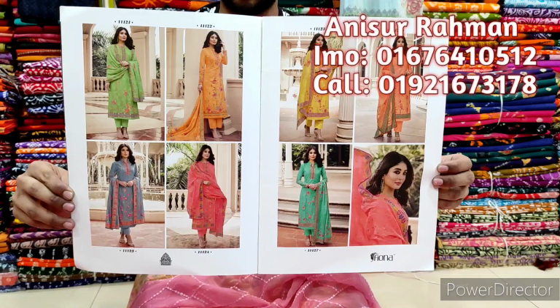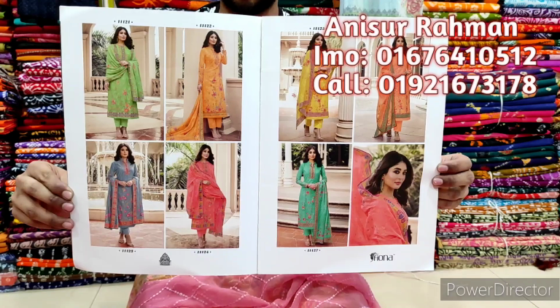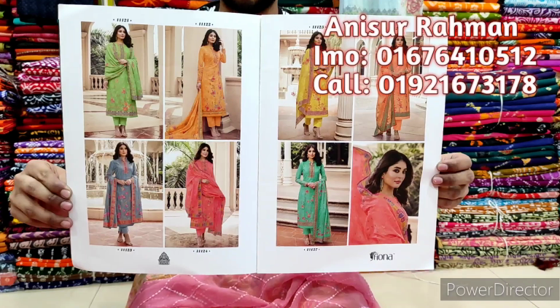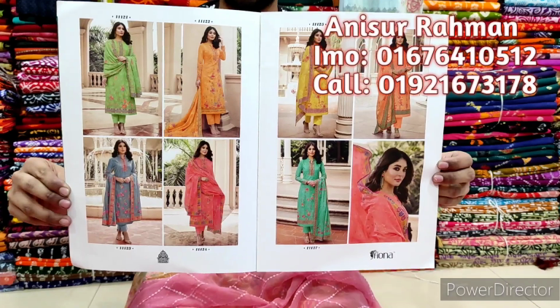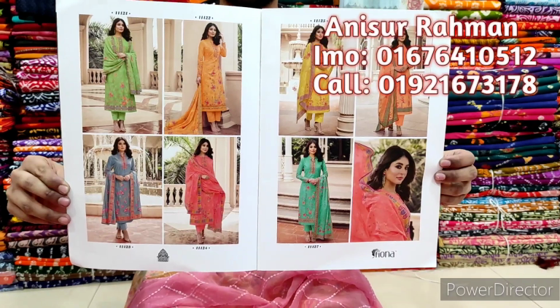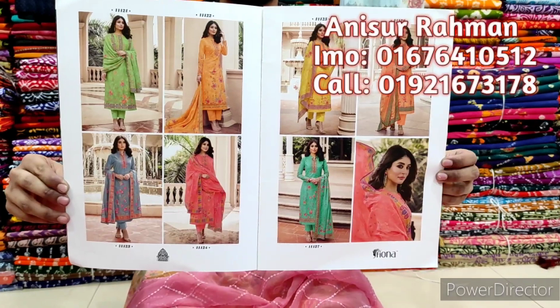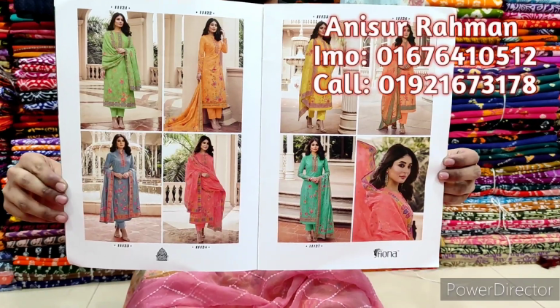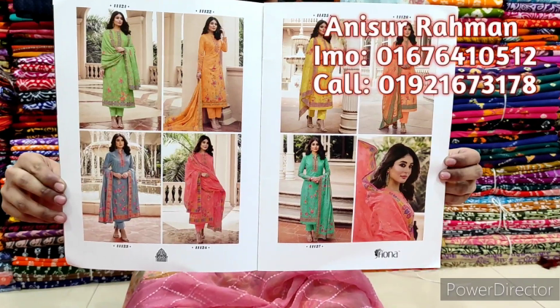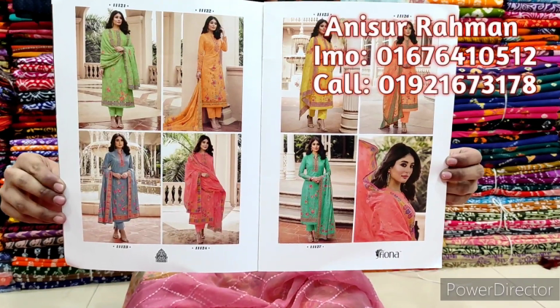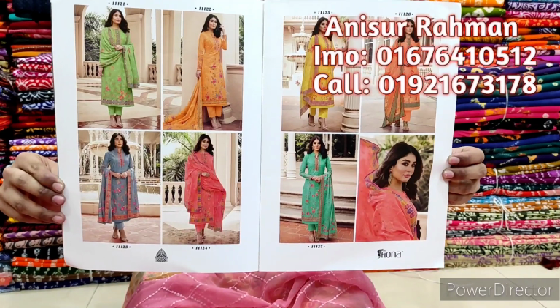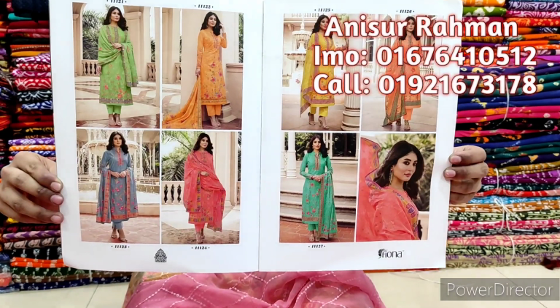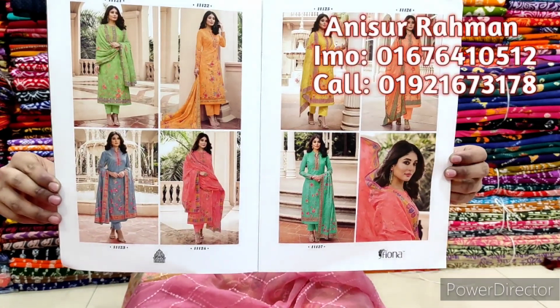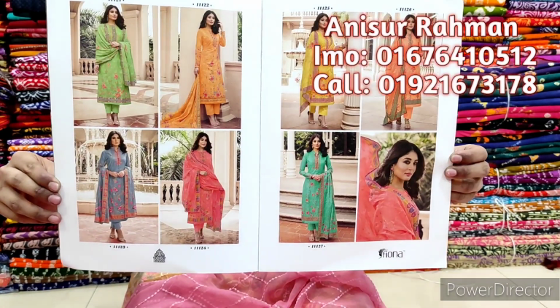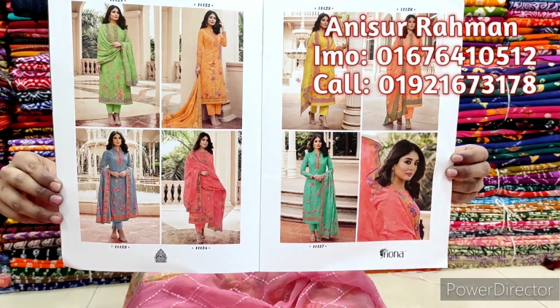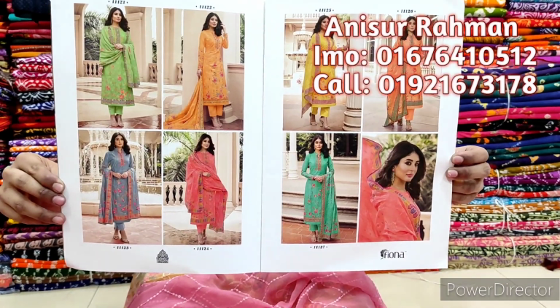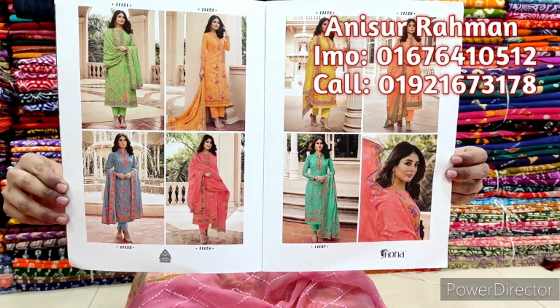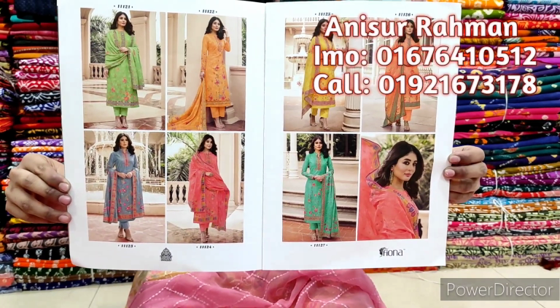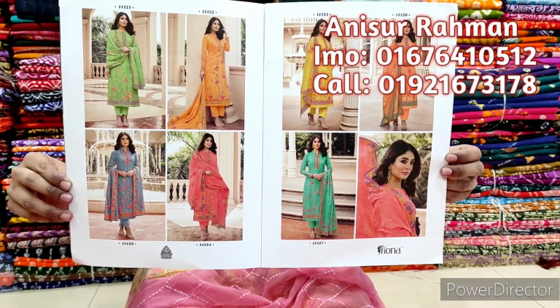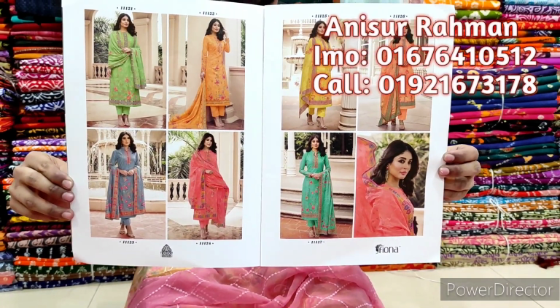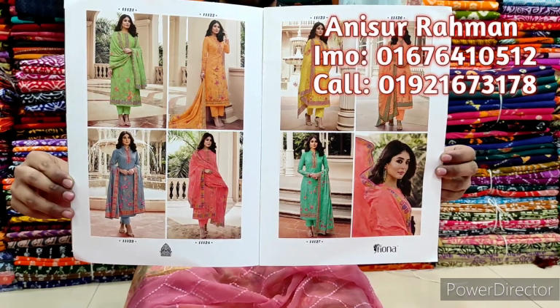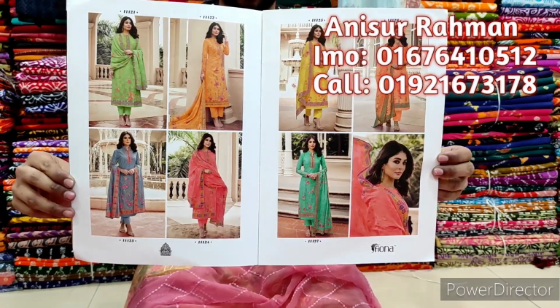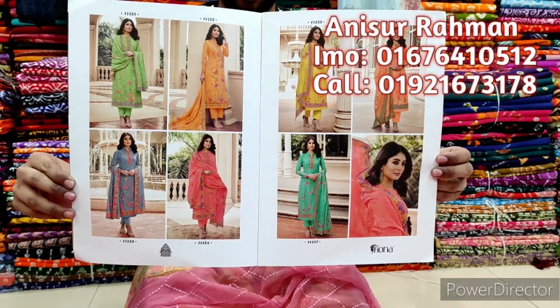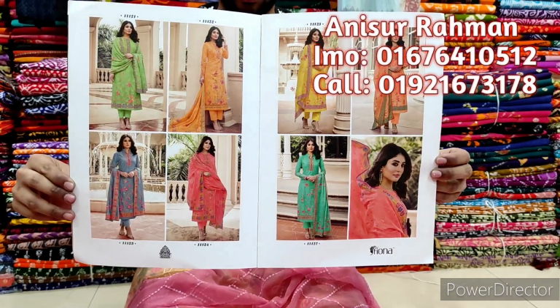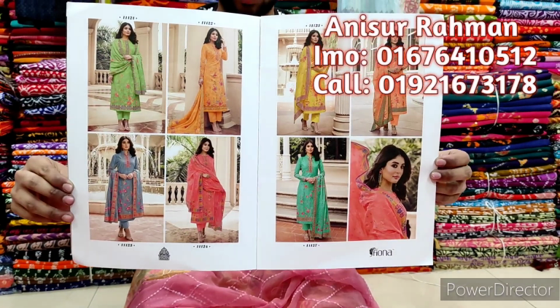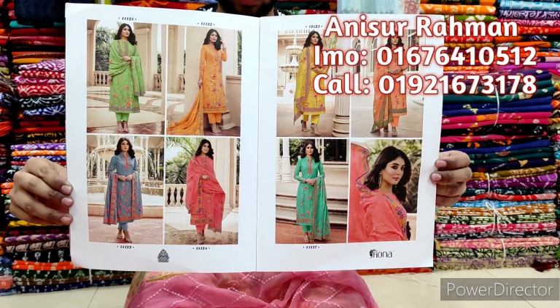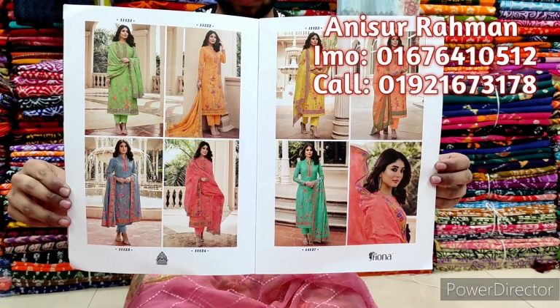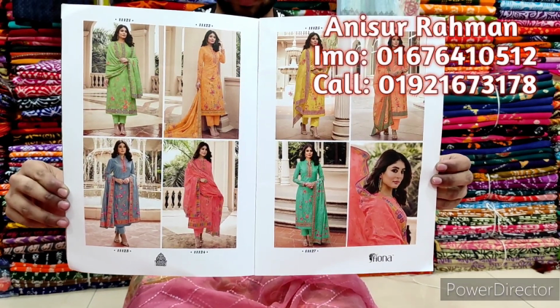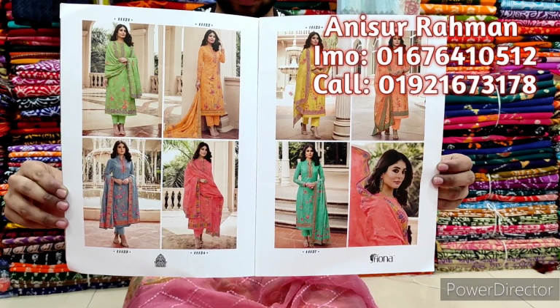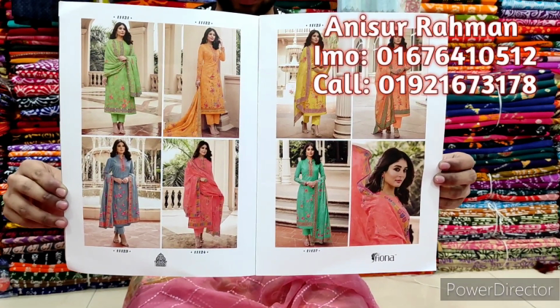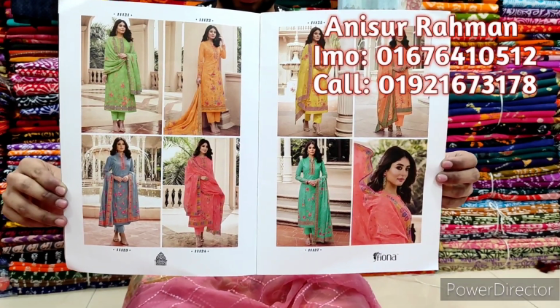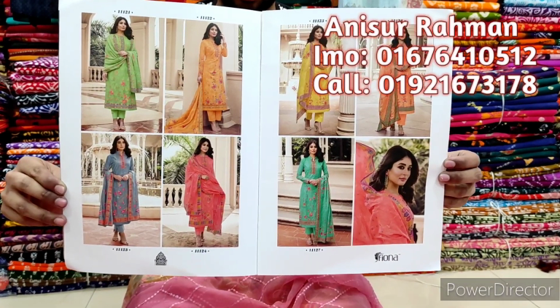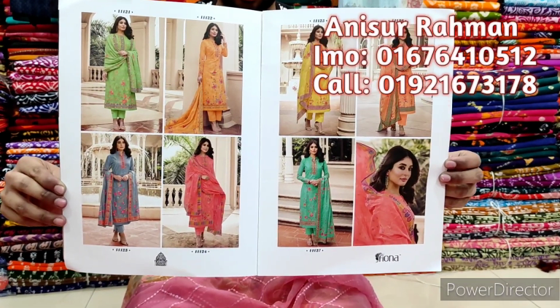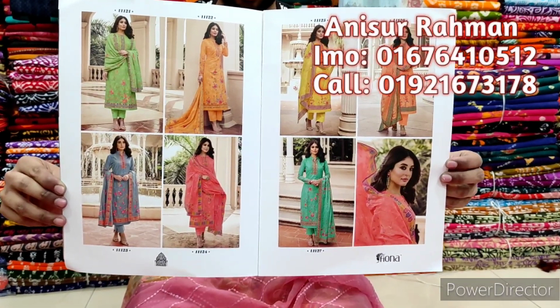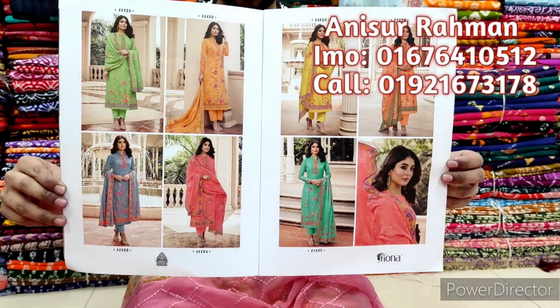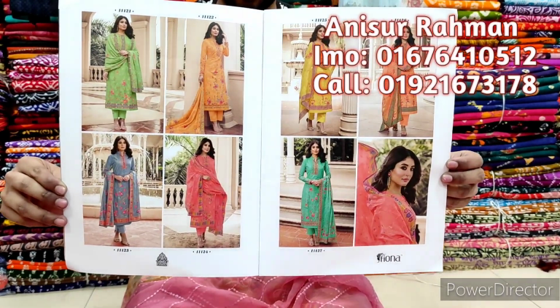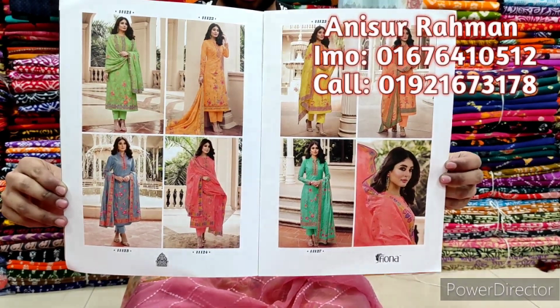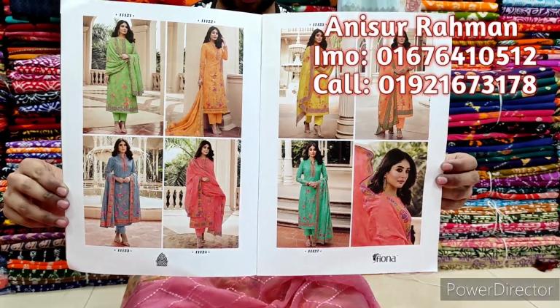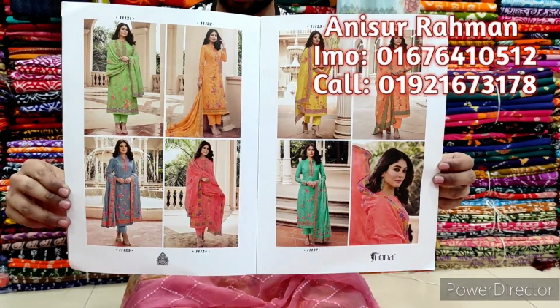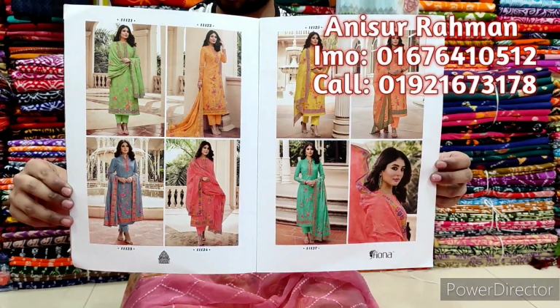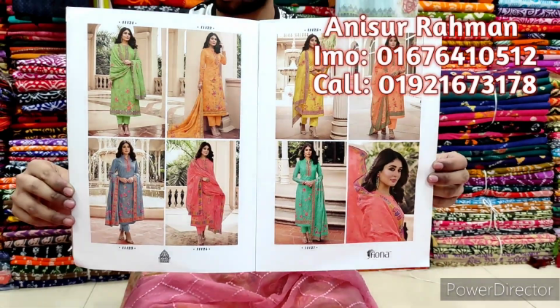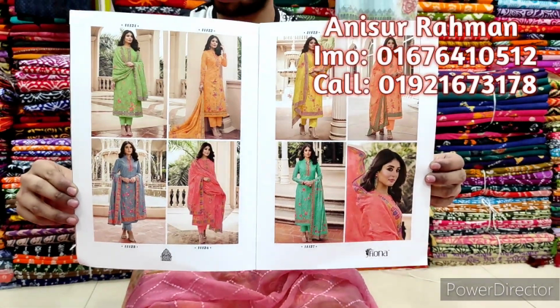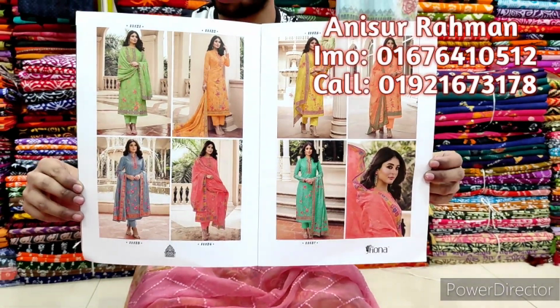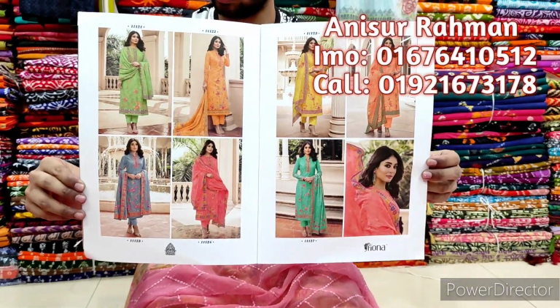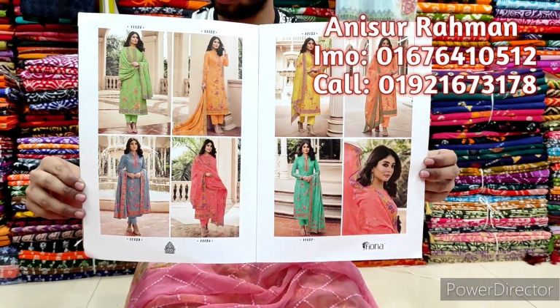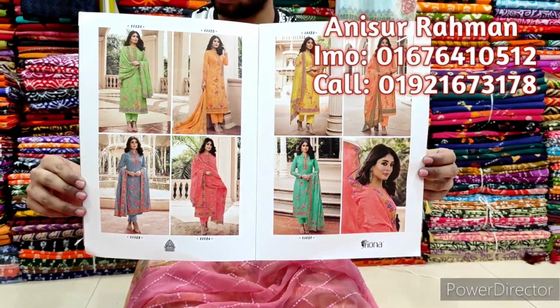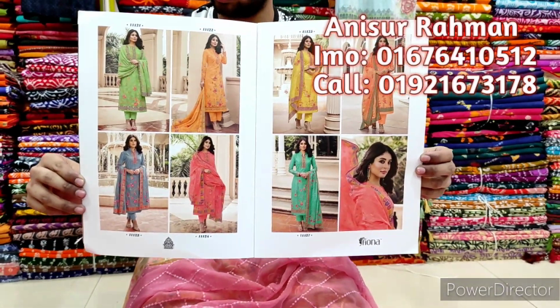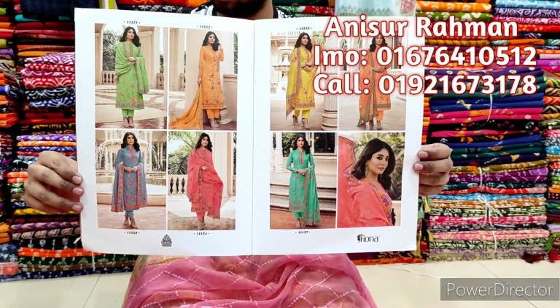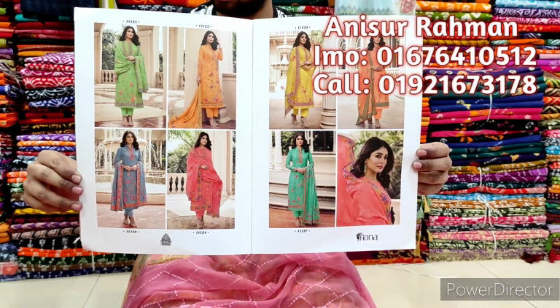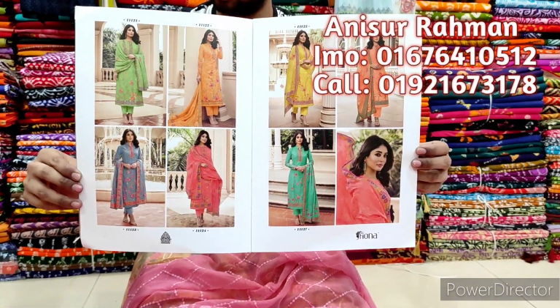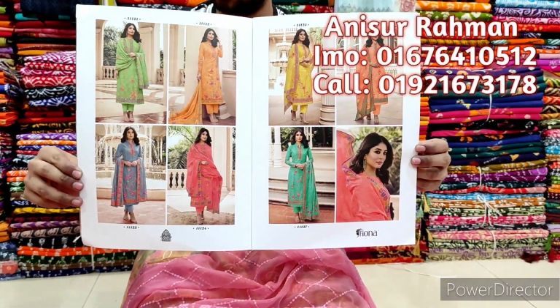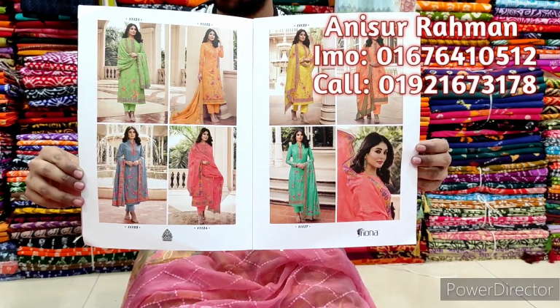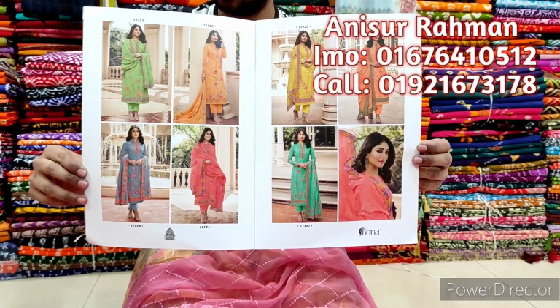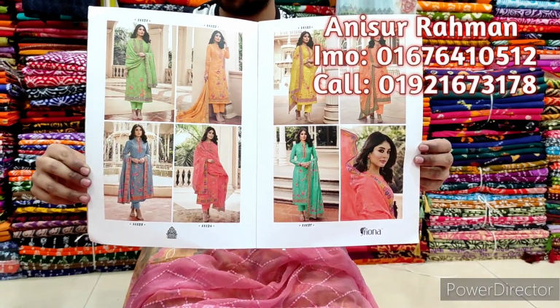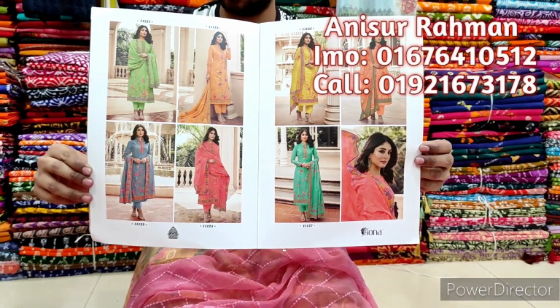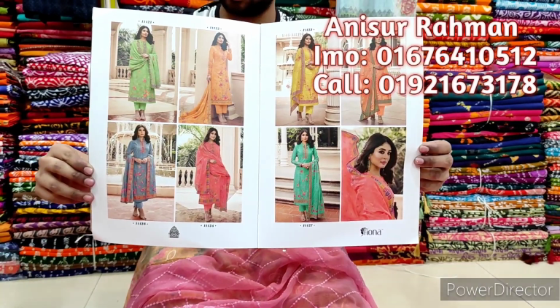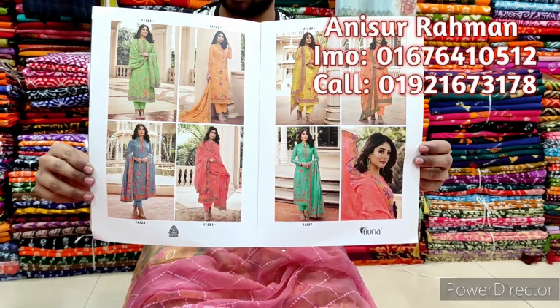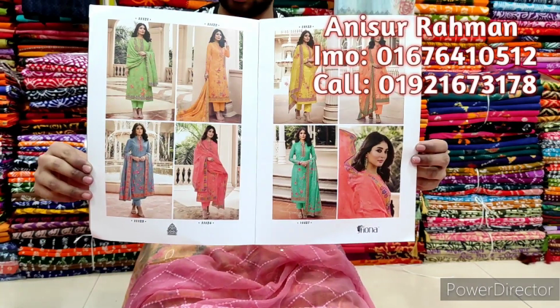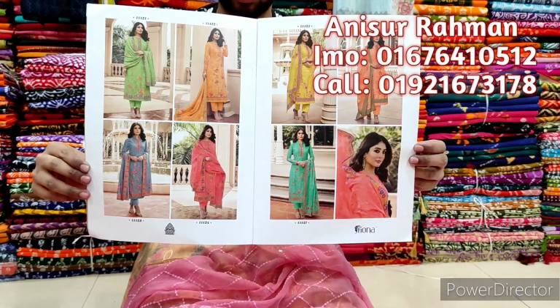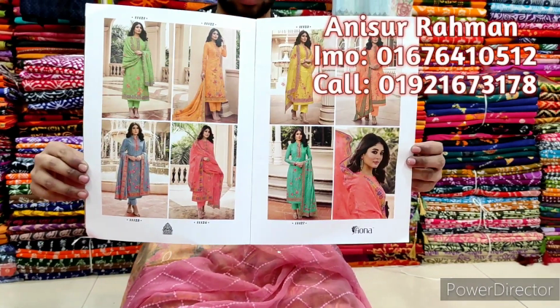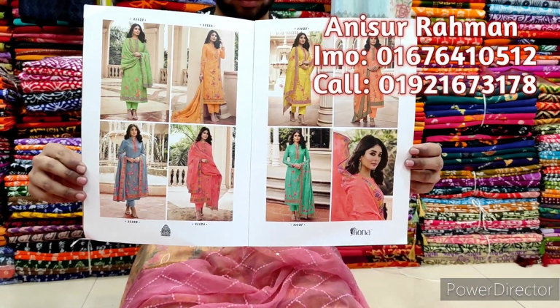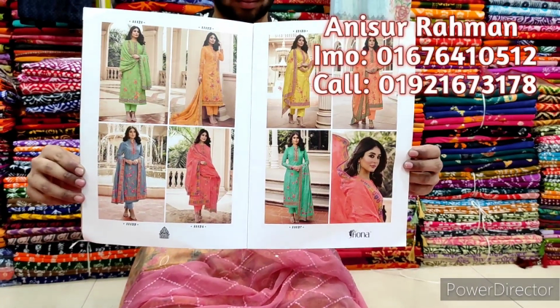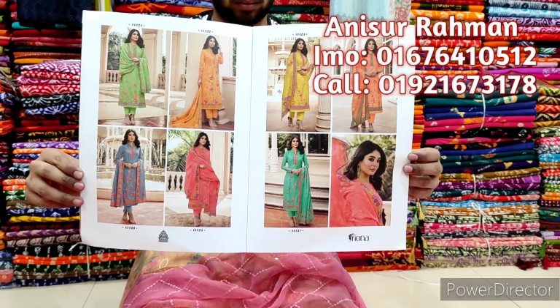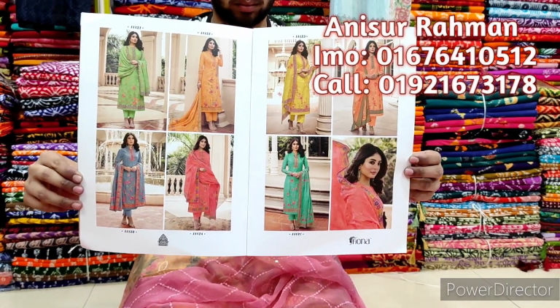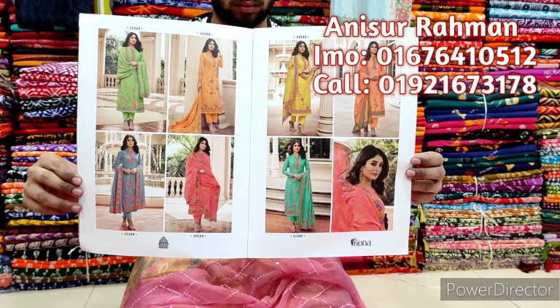Hello, welcome. I am Ani Churvahman Choice Fairer. This is an exclusive Indian party dress collection.